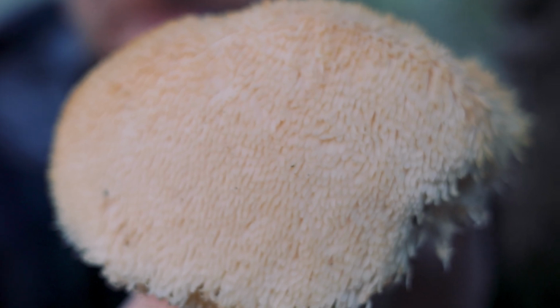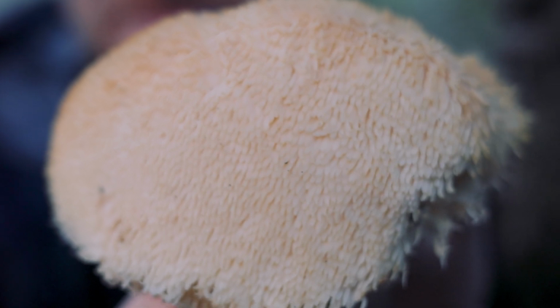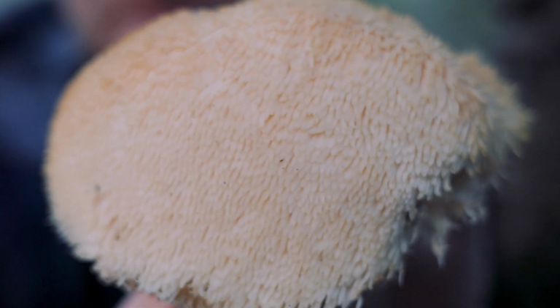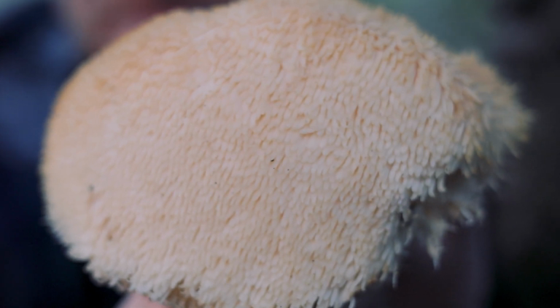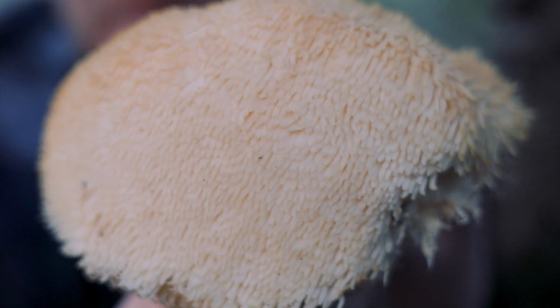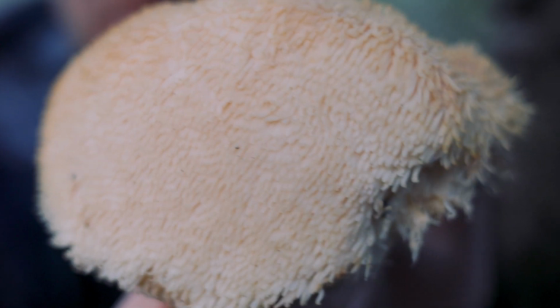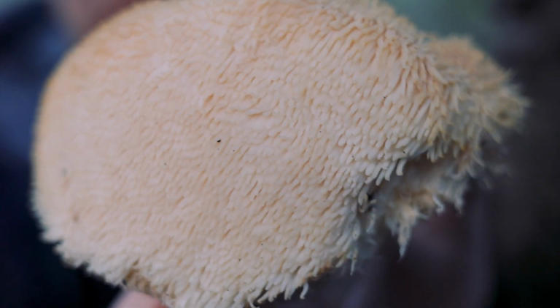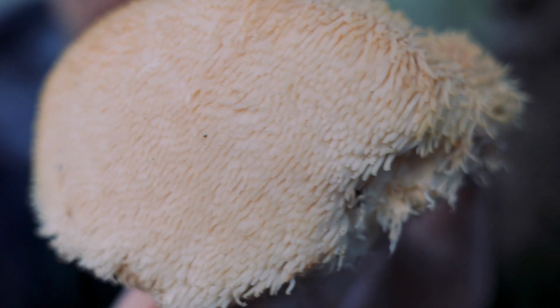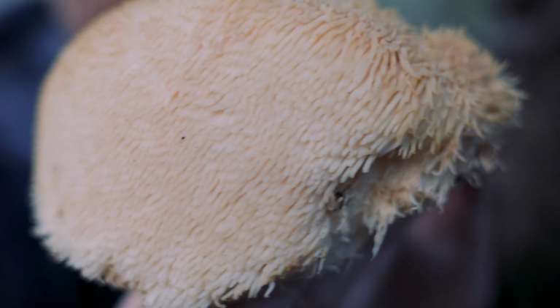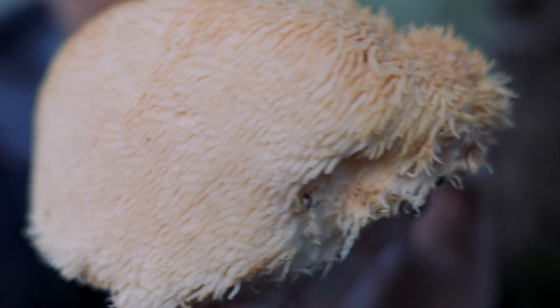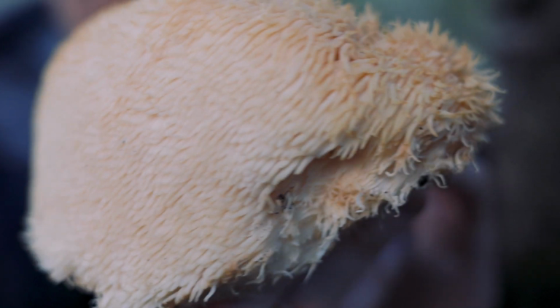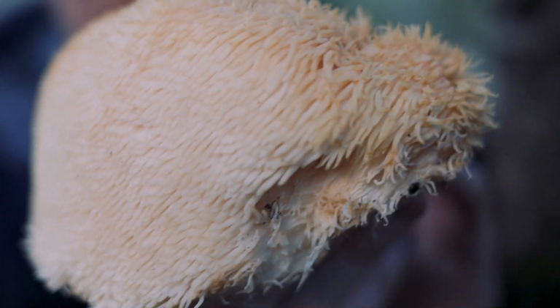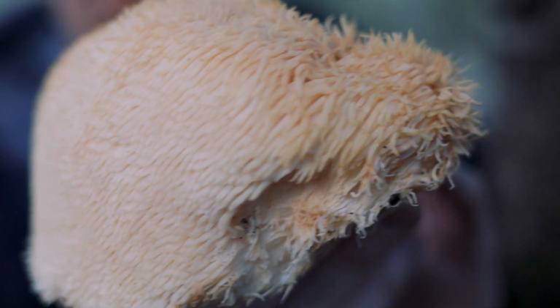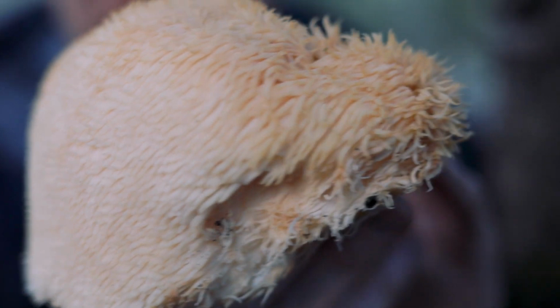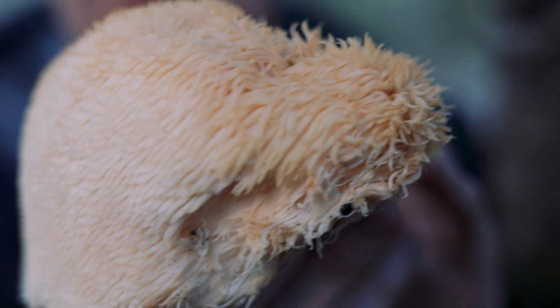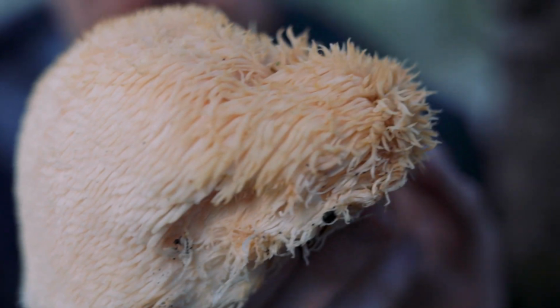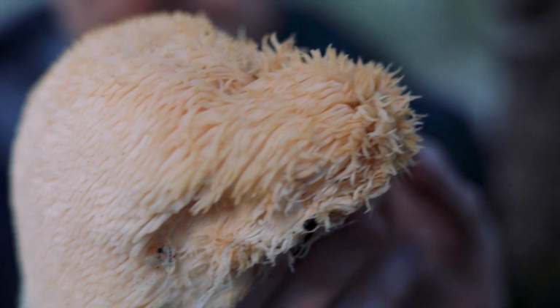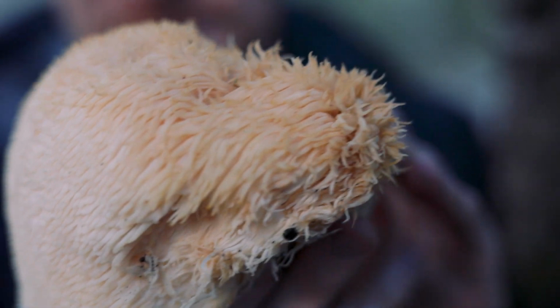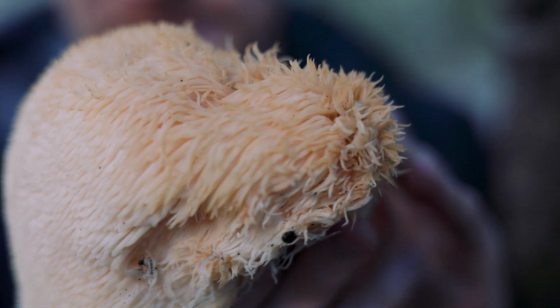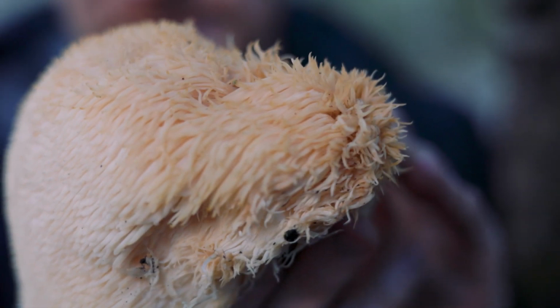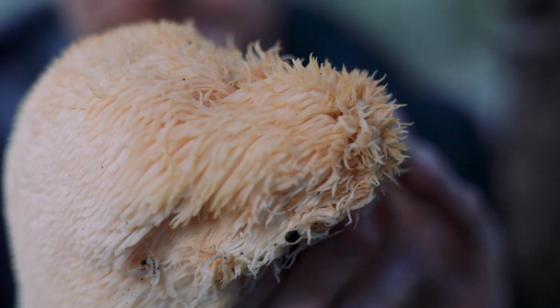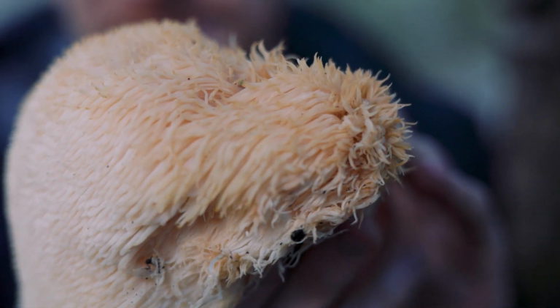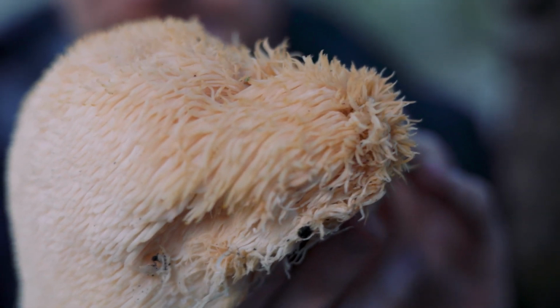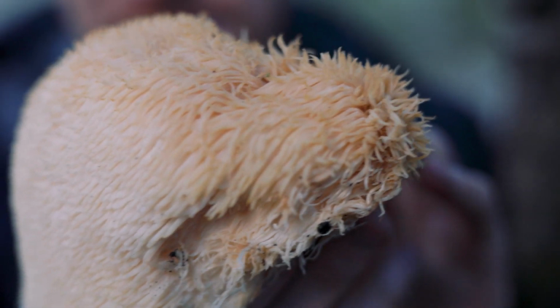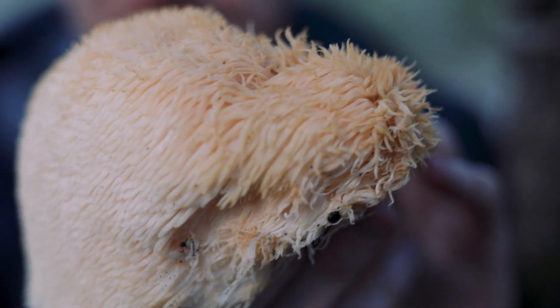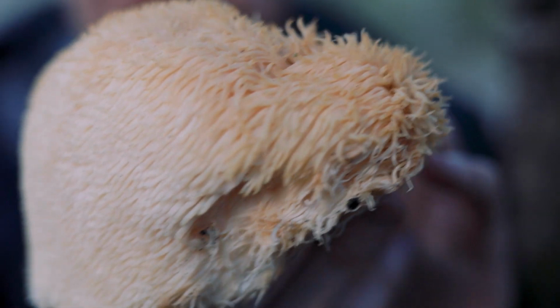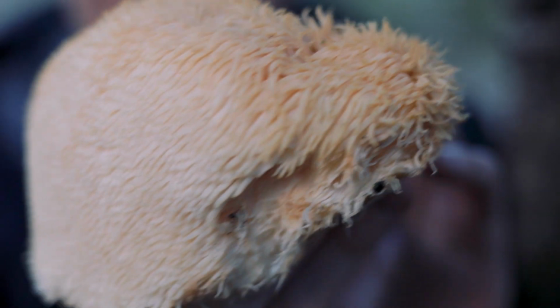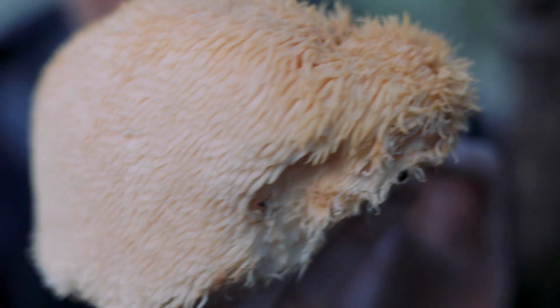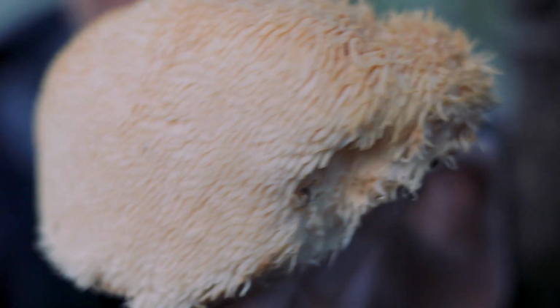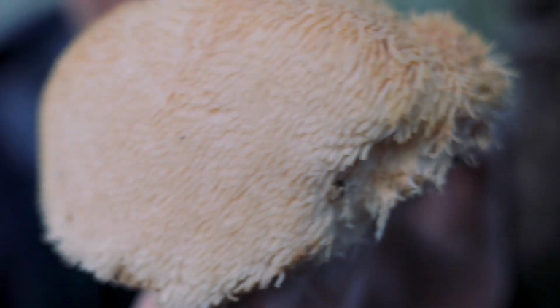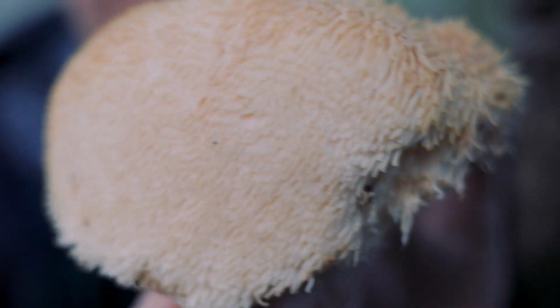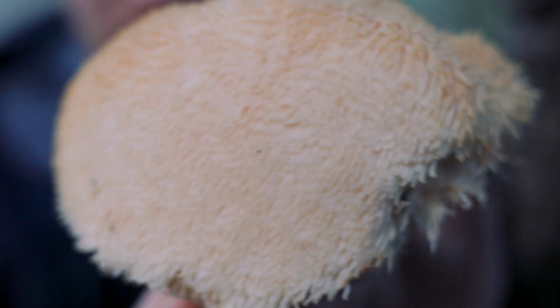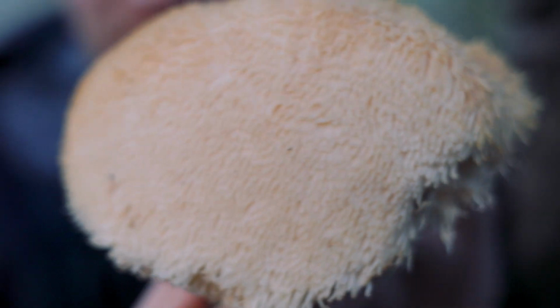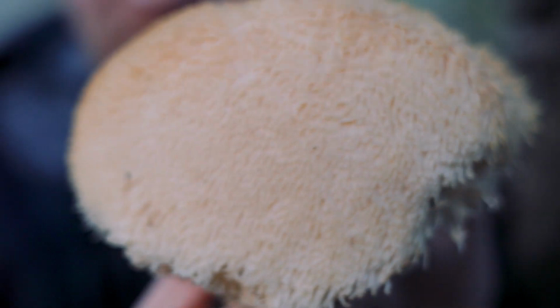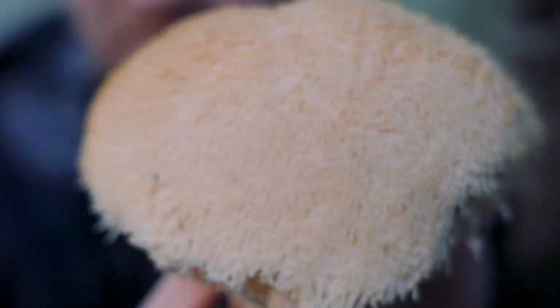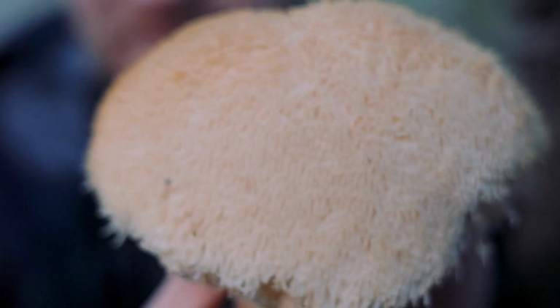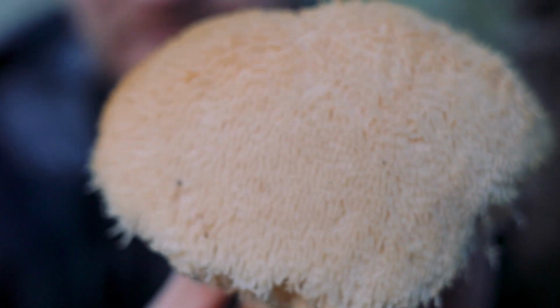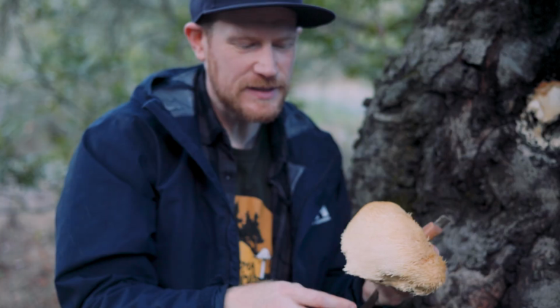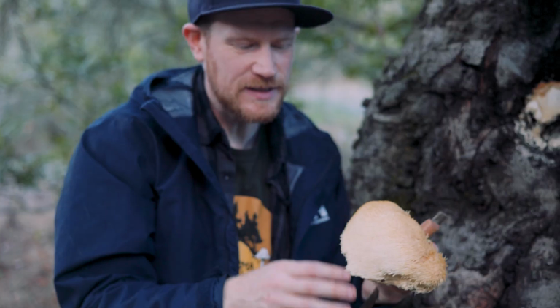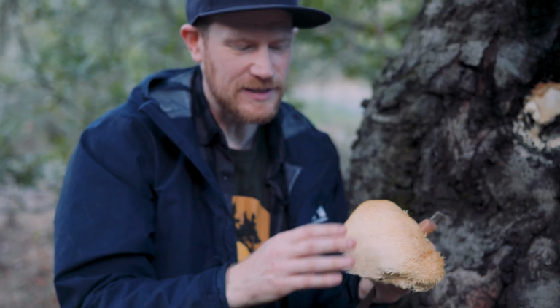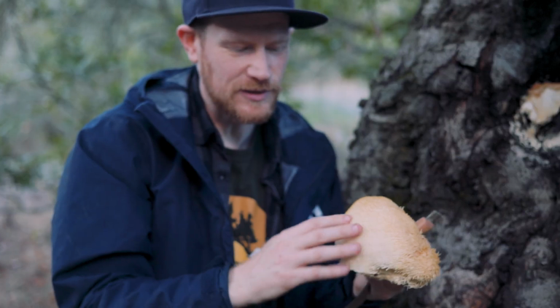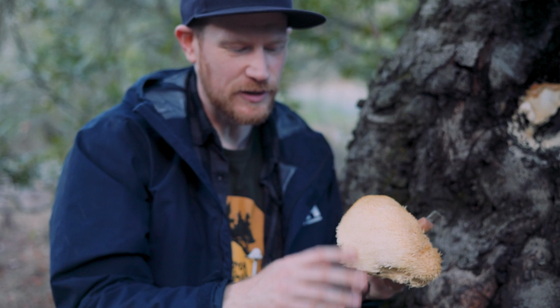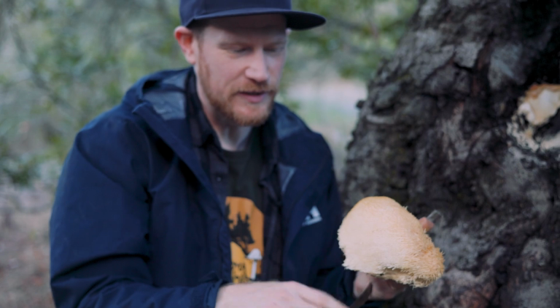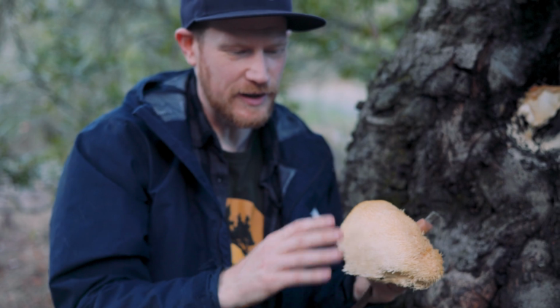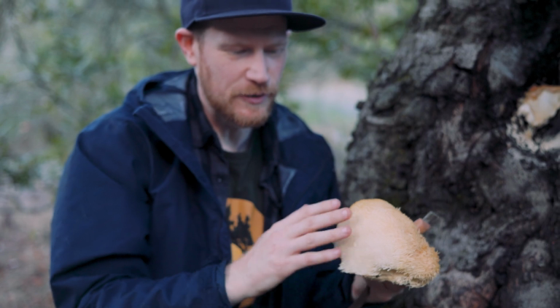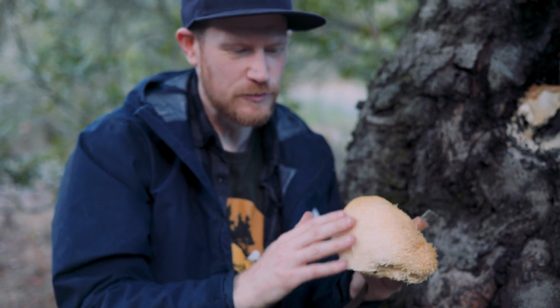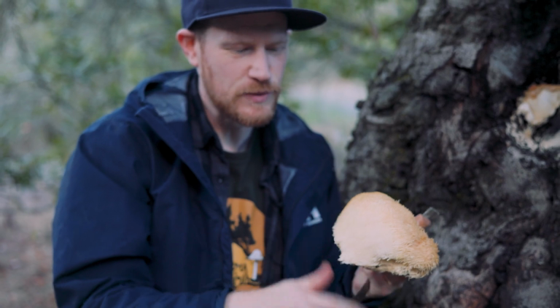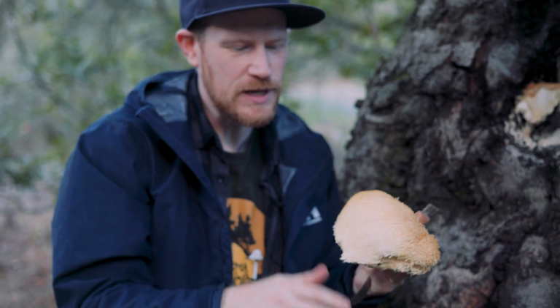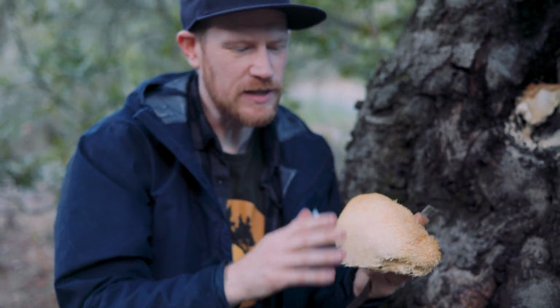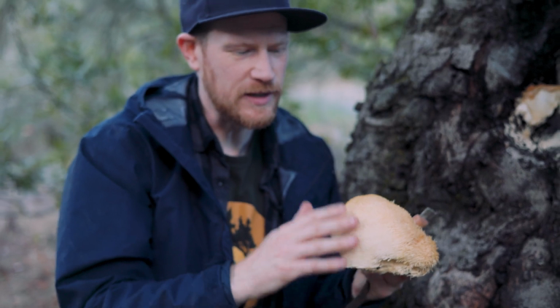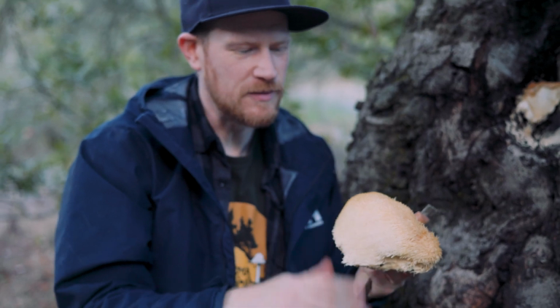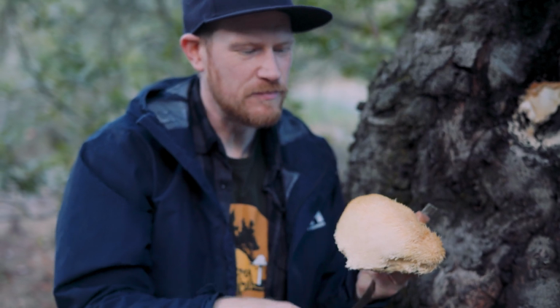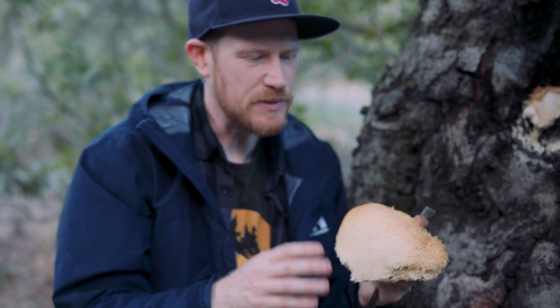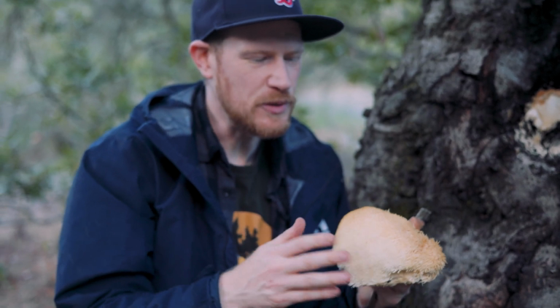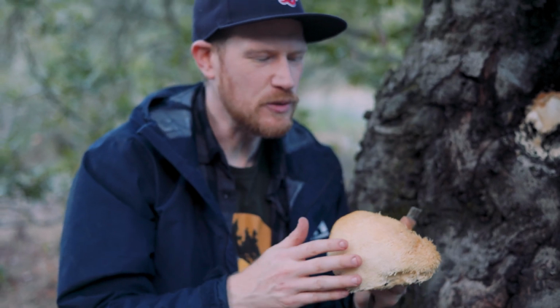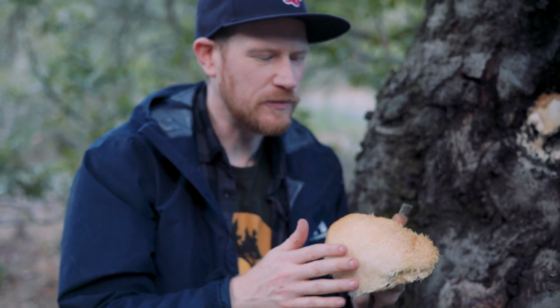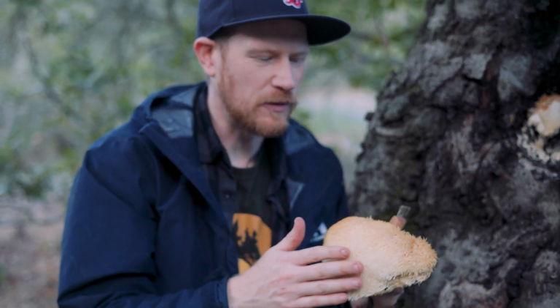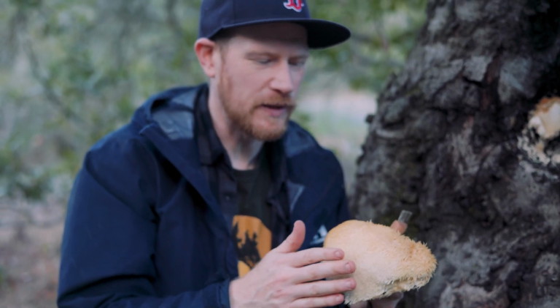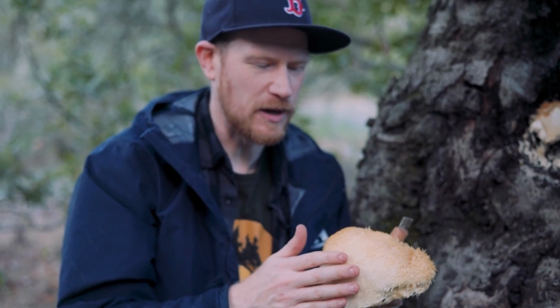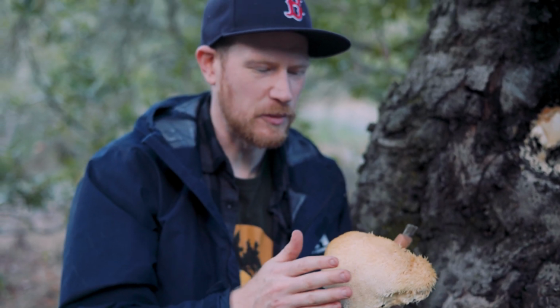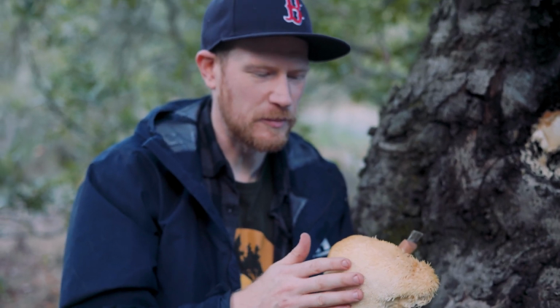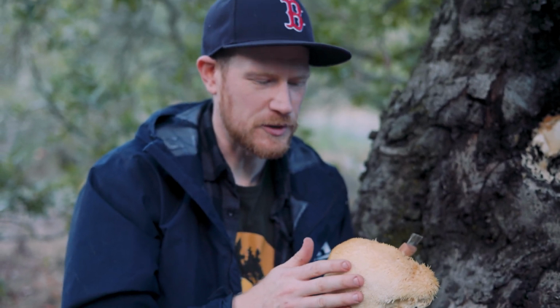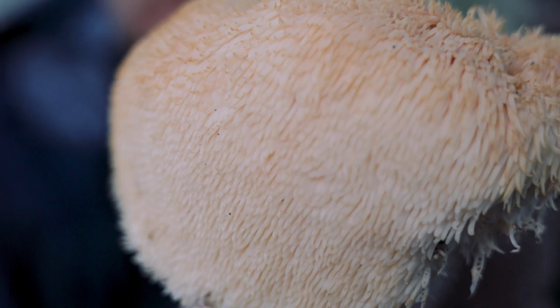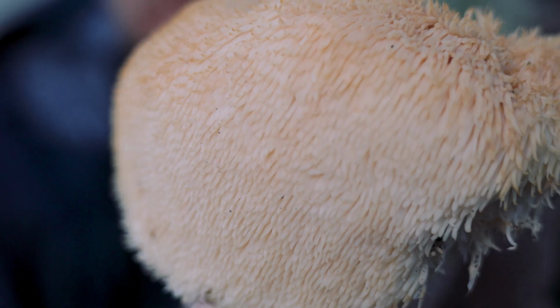Like I said, it's getting a little ratty on top, and we'll just trim this part off. But the rest of this is looking like a really beautiful edible mushroom.